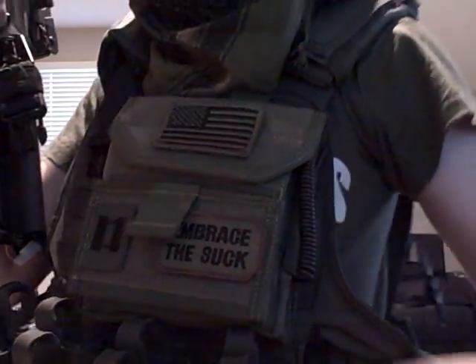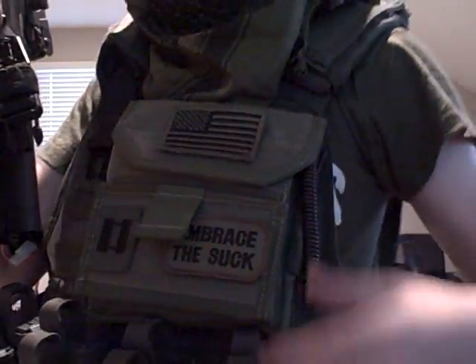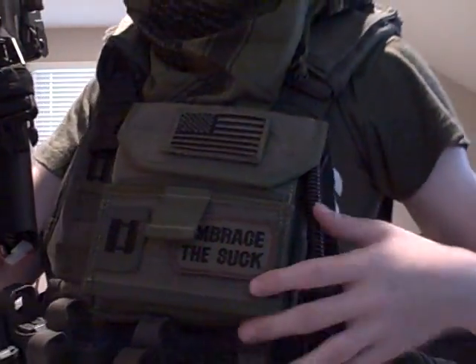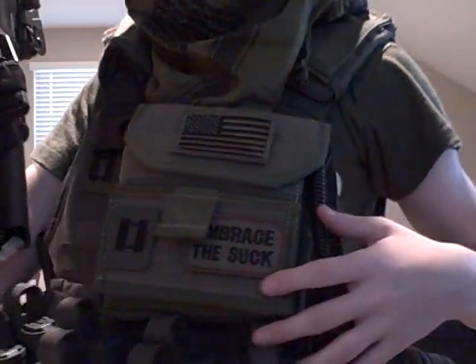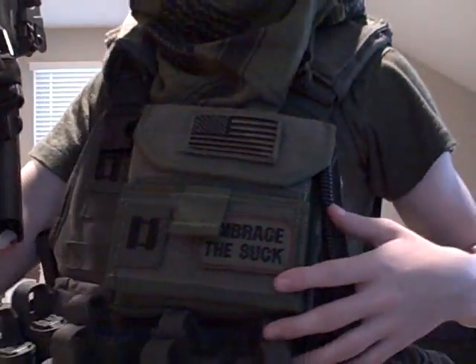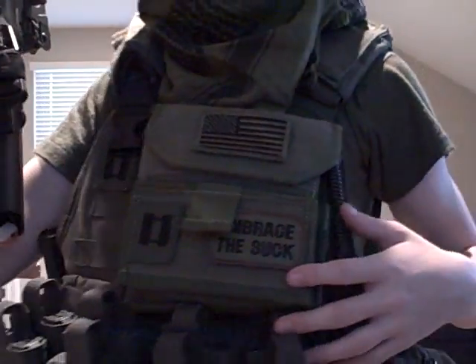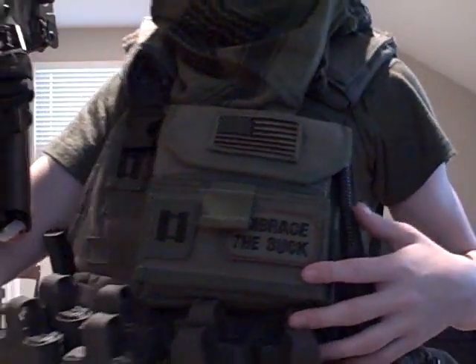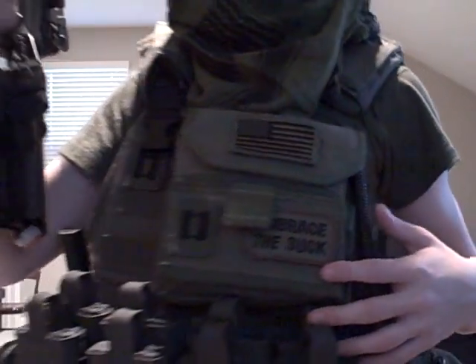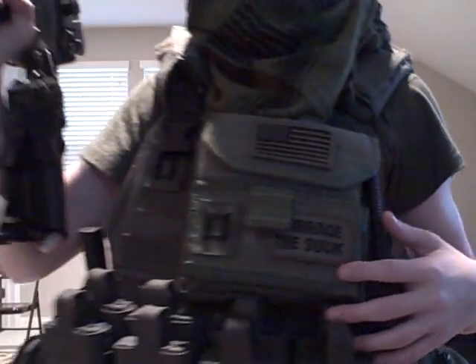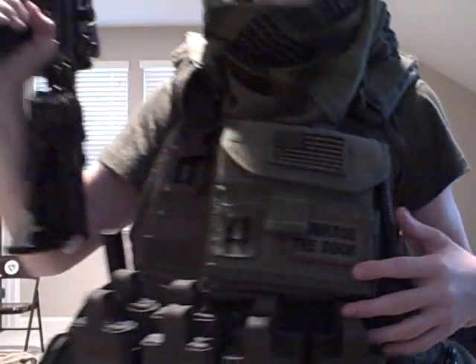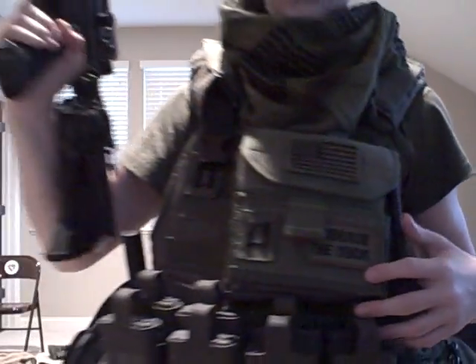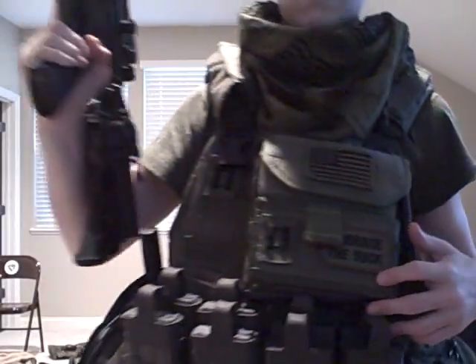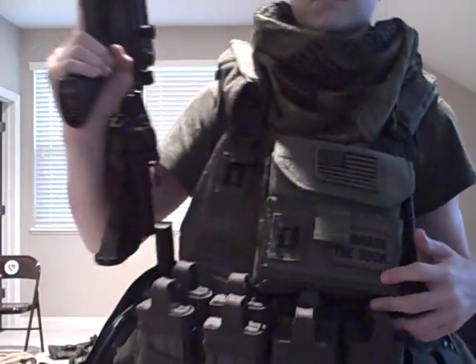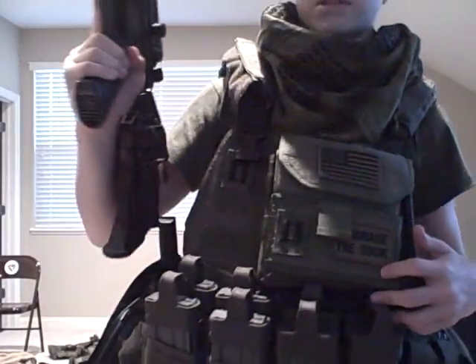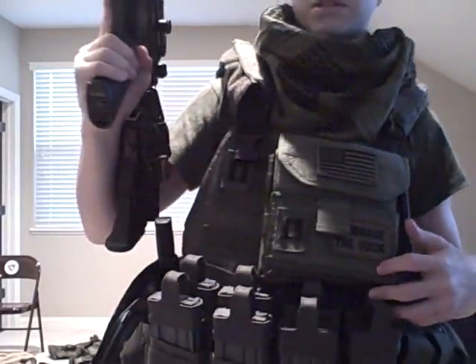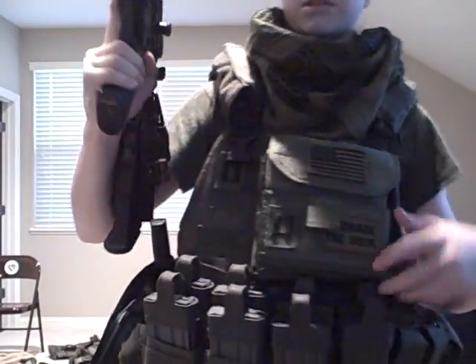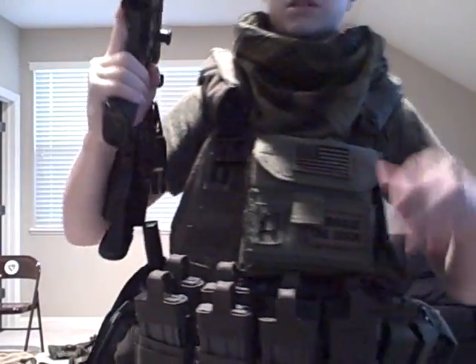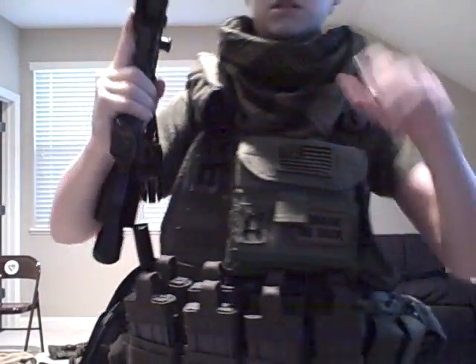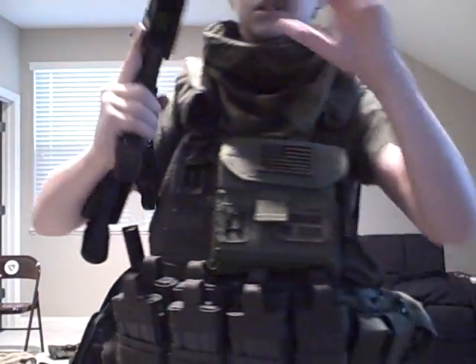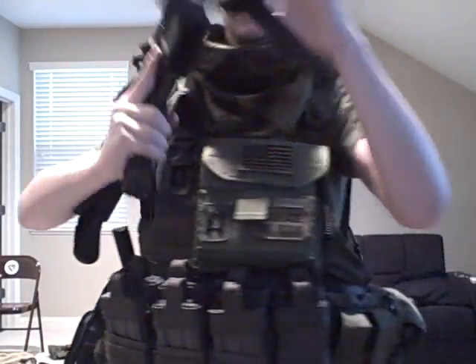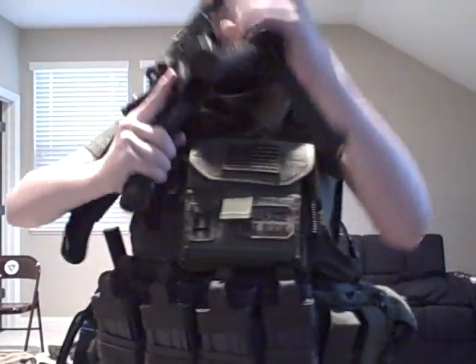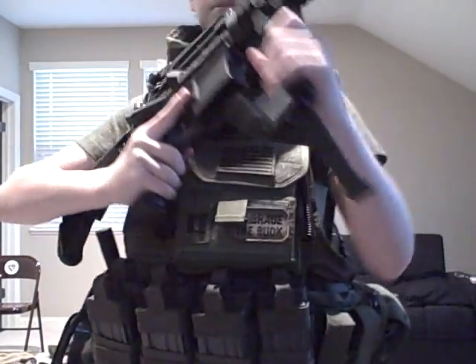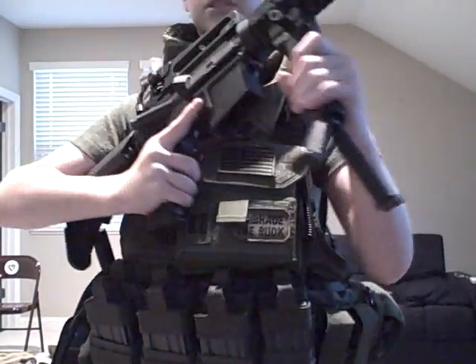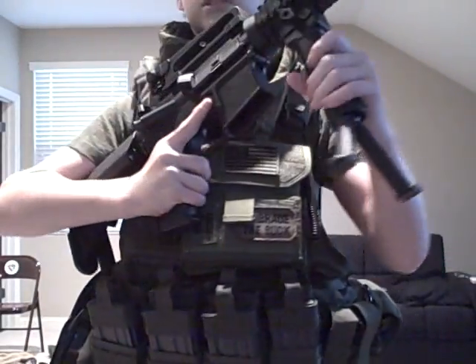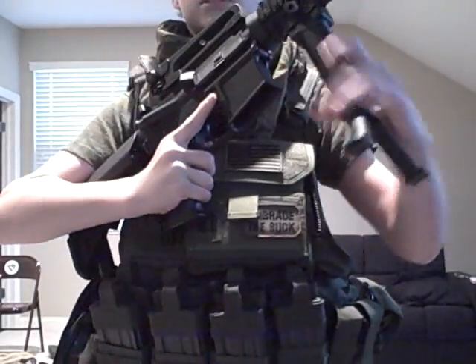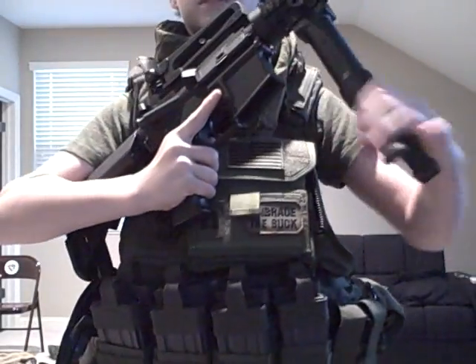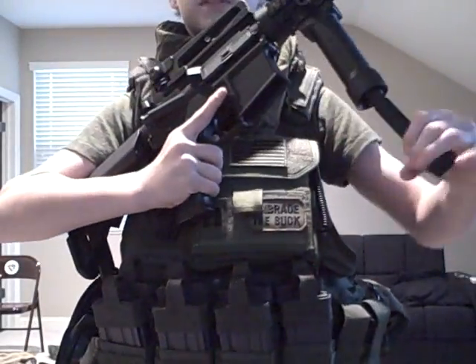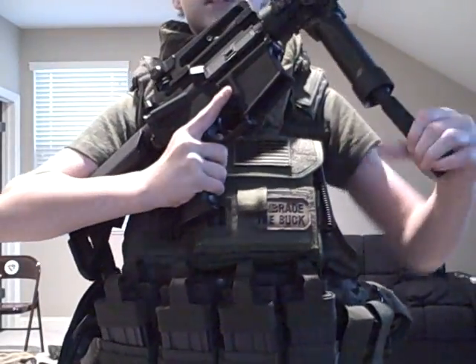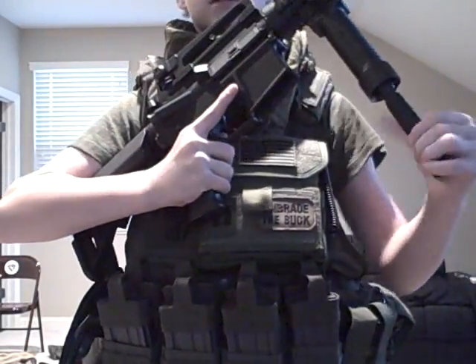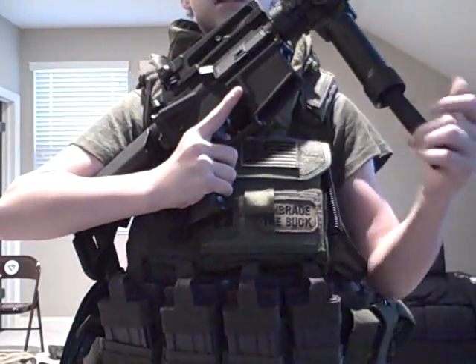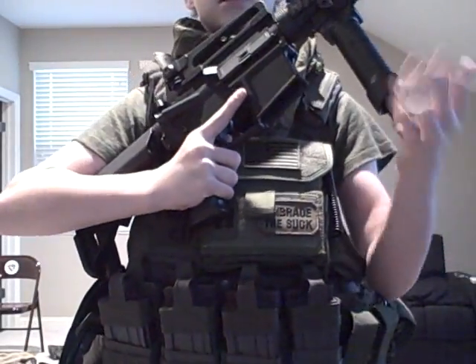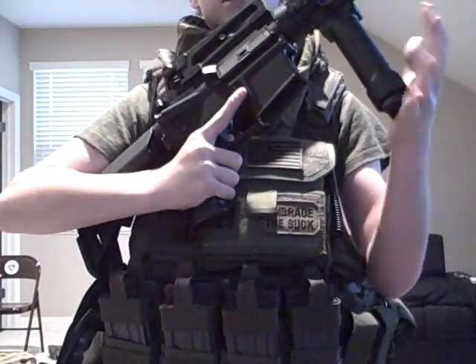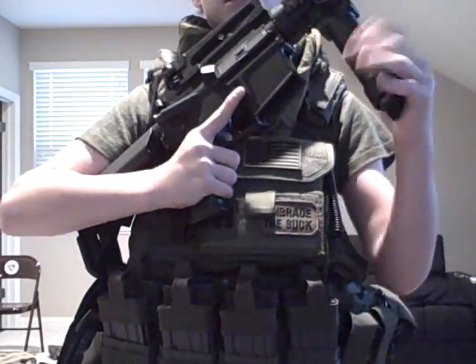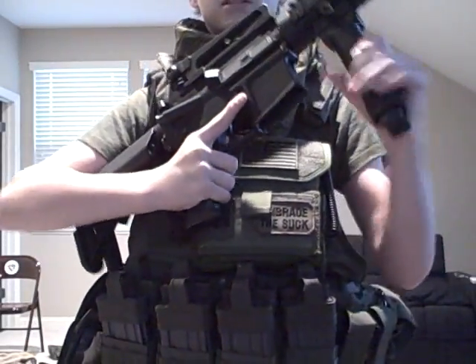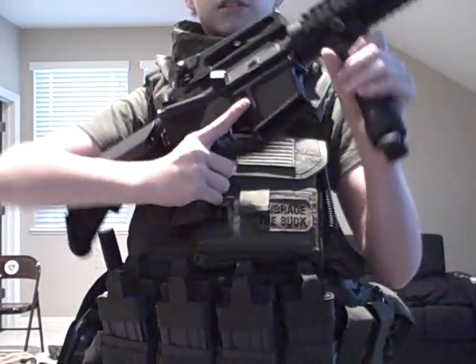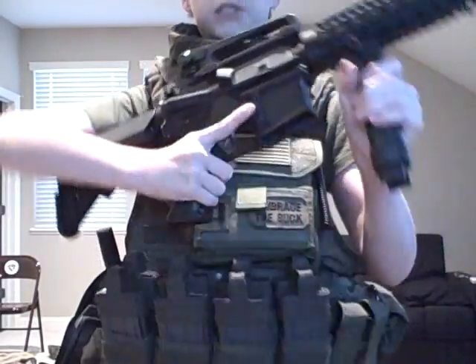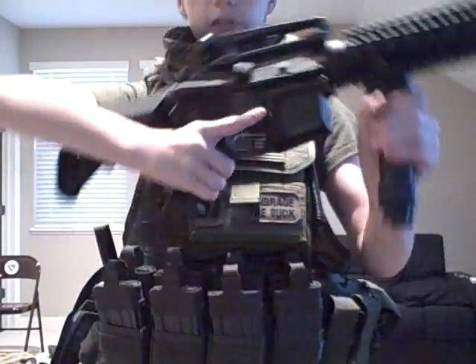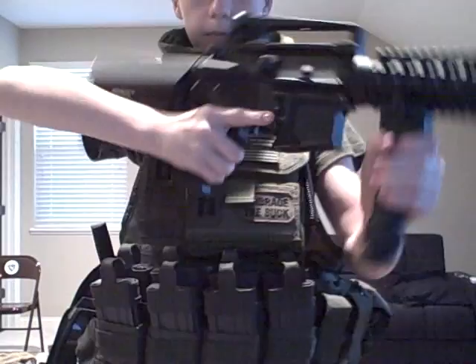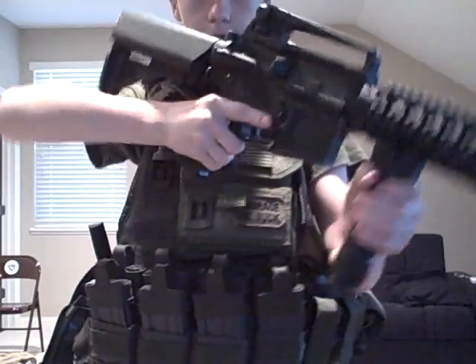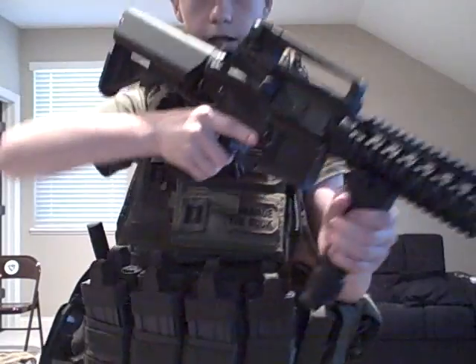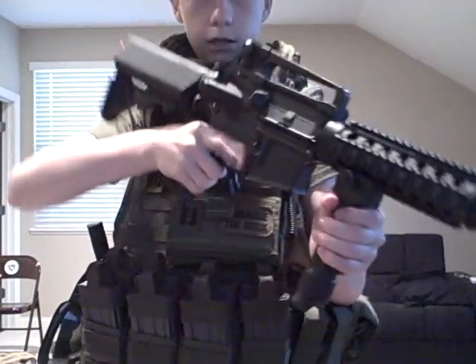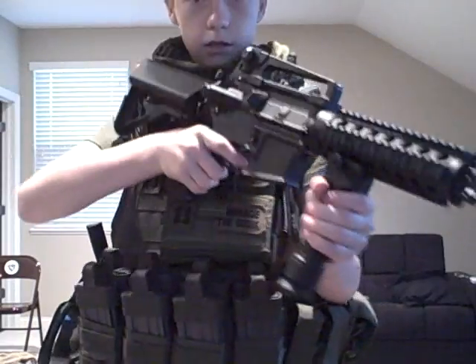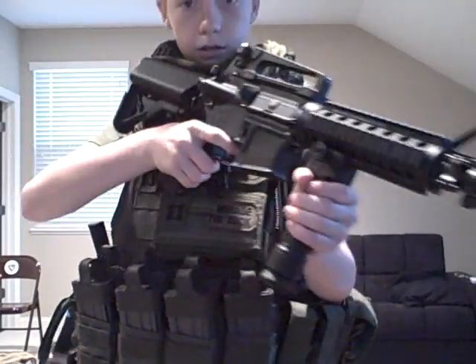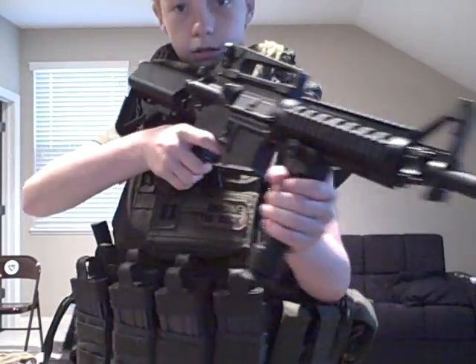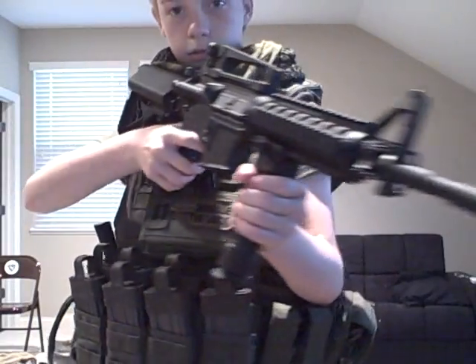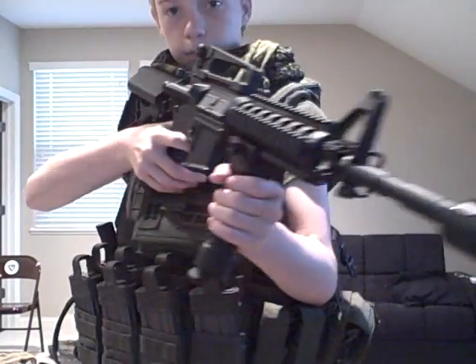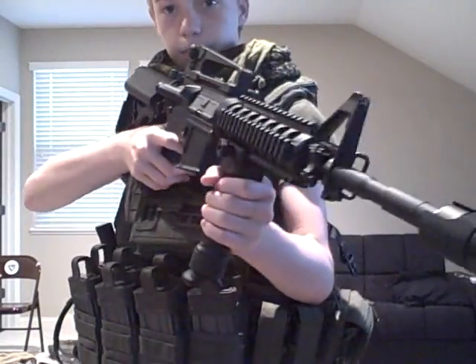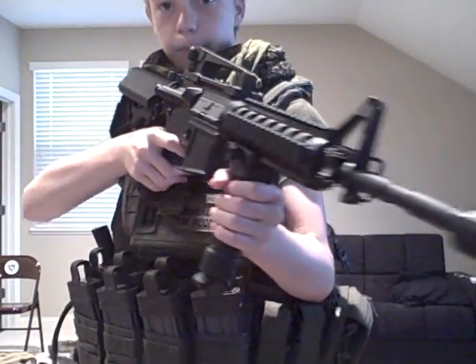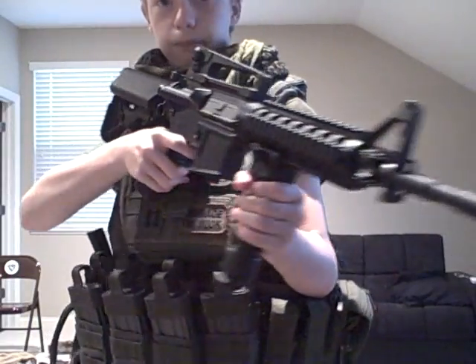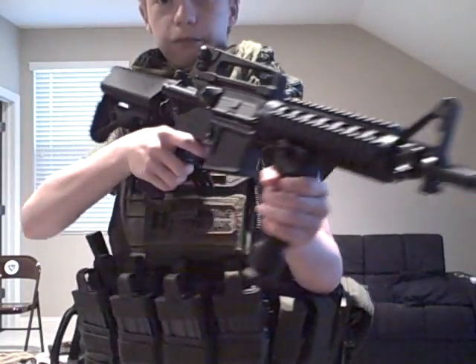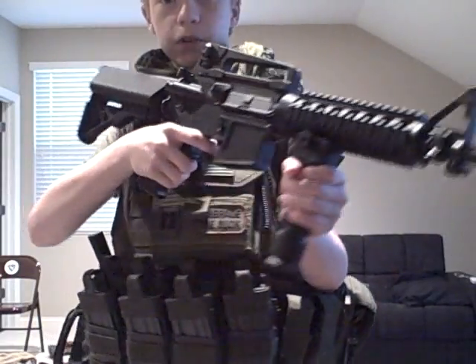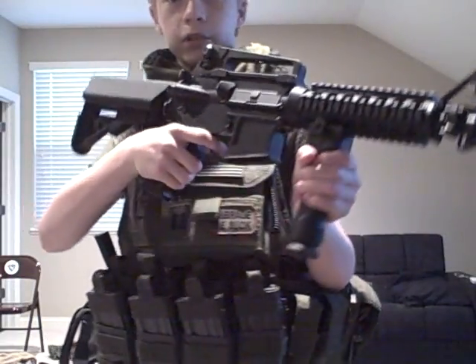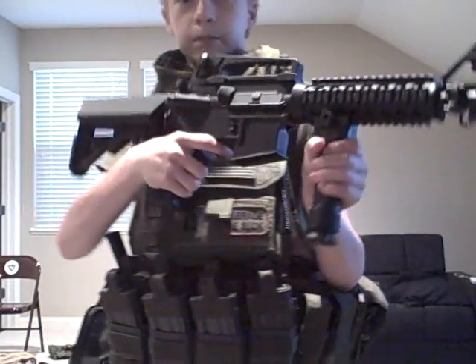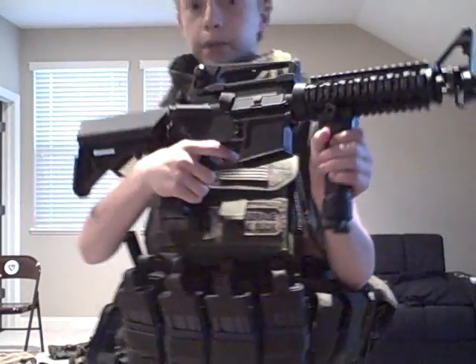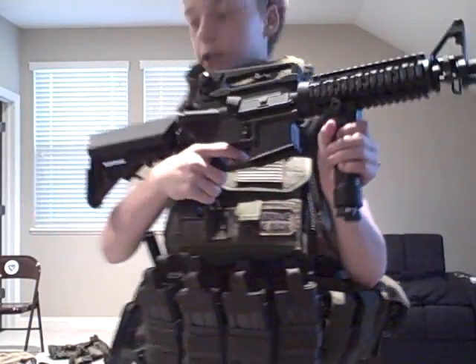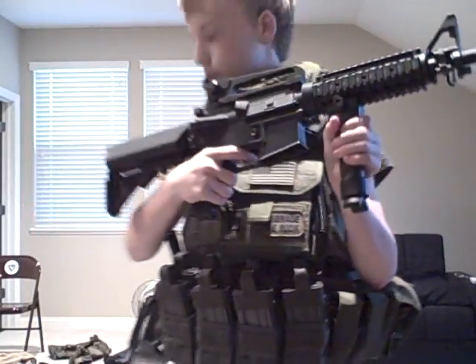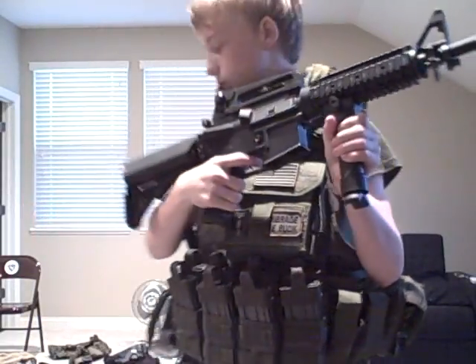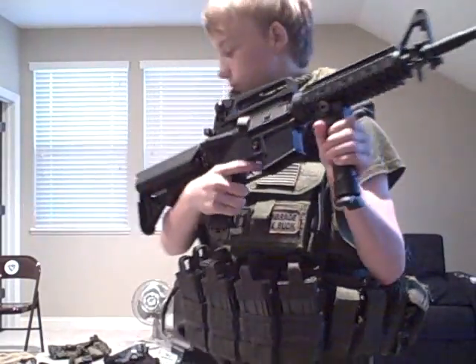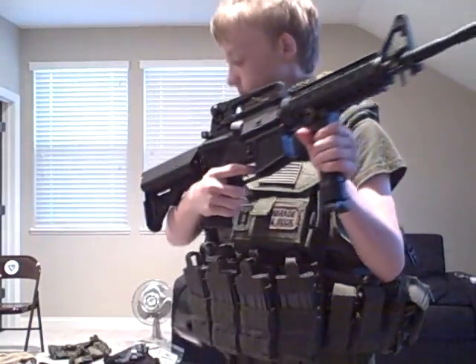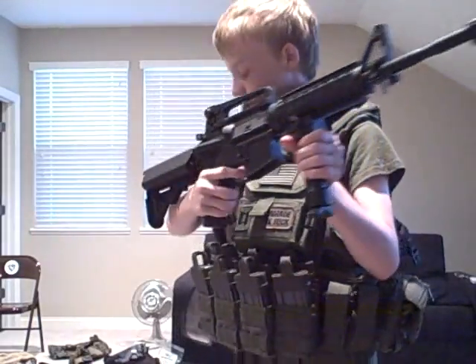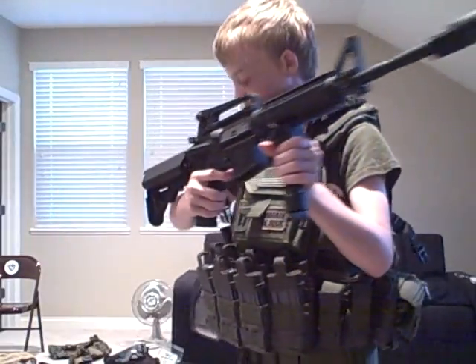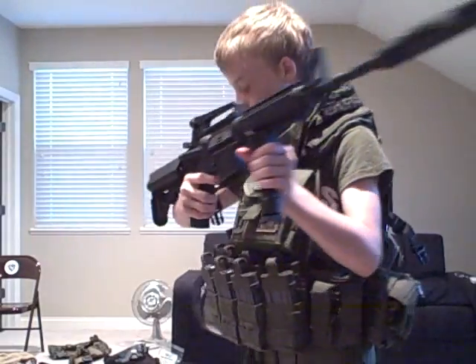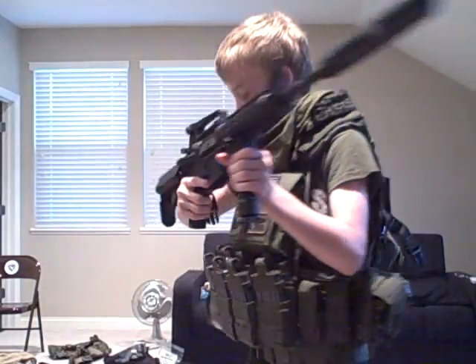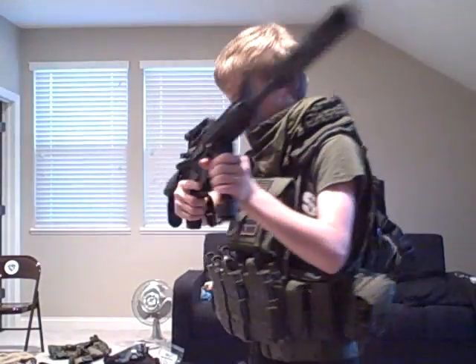All right, this is Matt with Jonah Ops Airsoft, and this is my first PMC loadout.